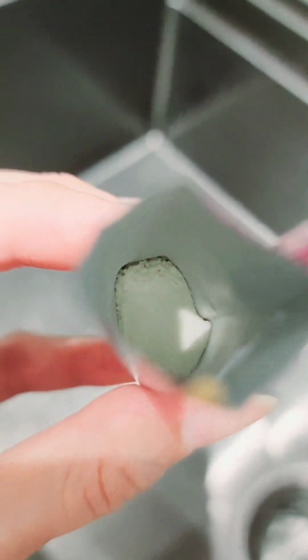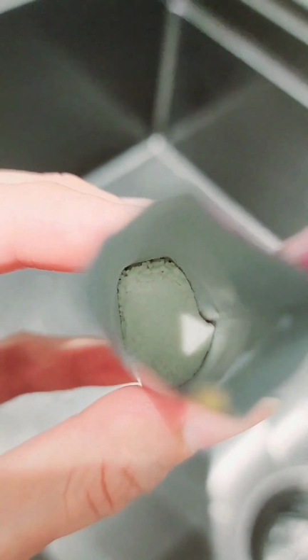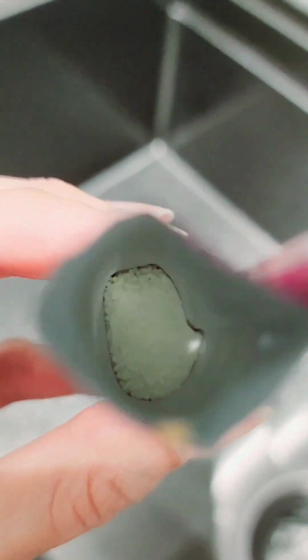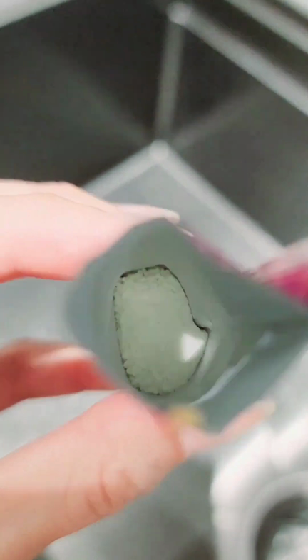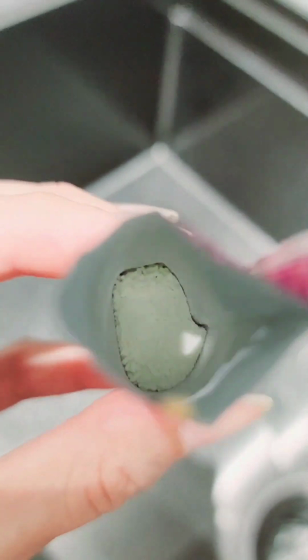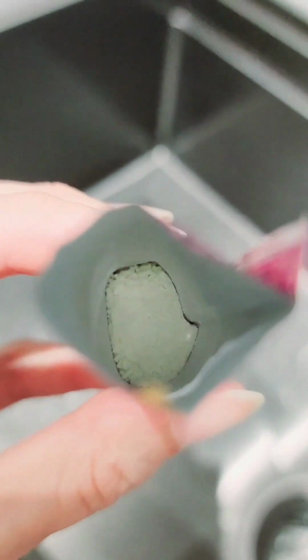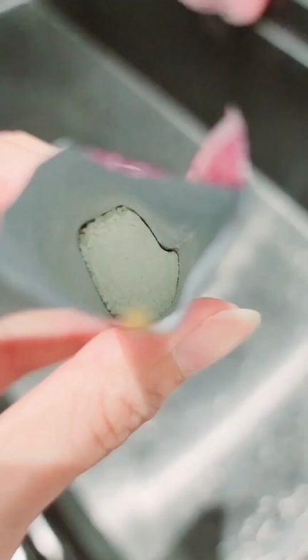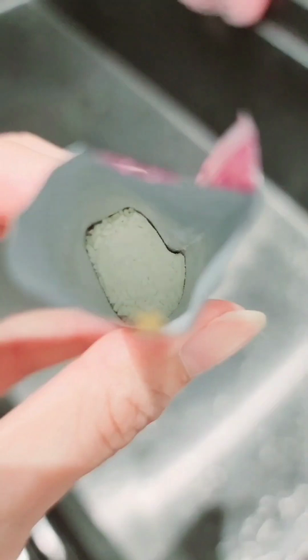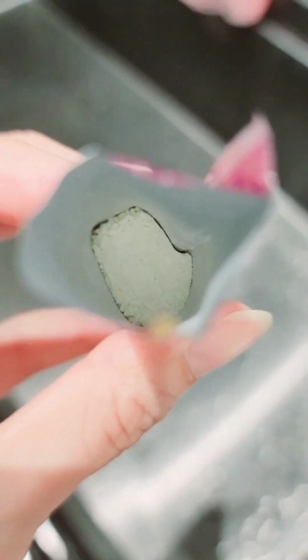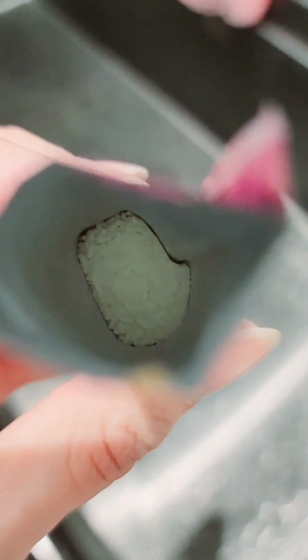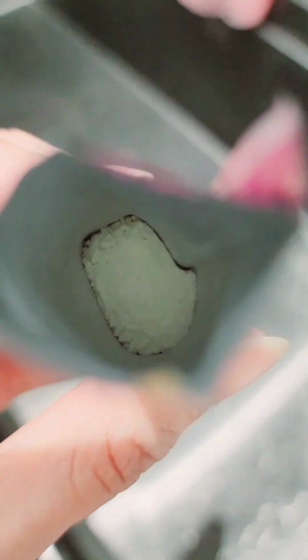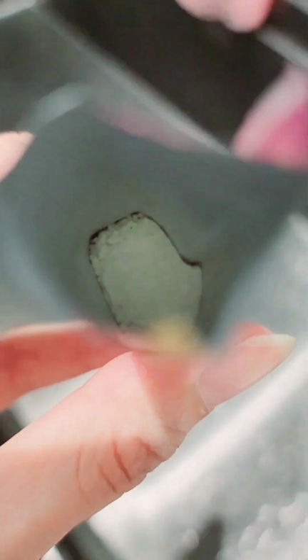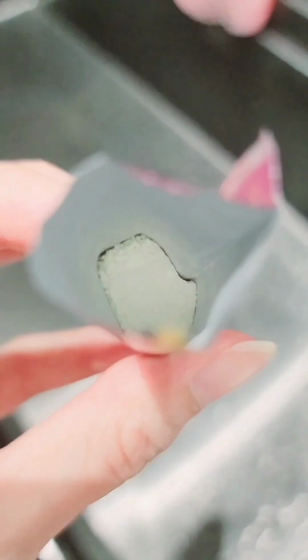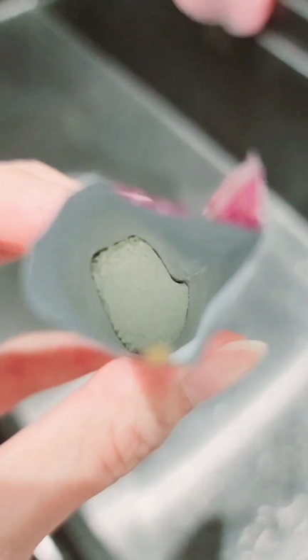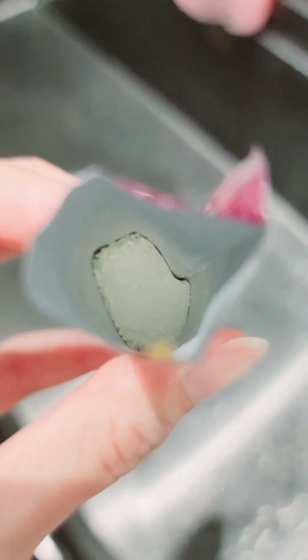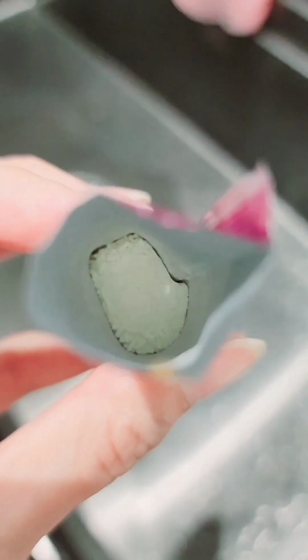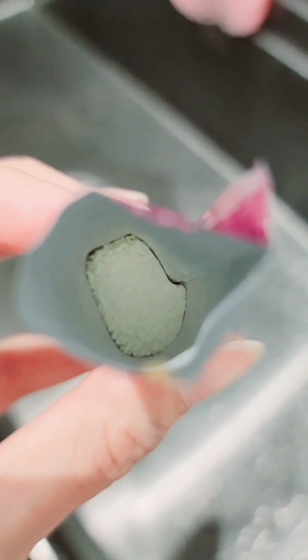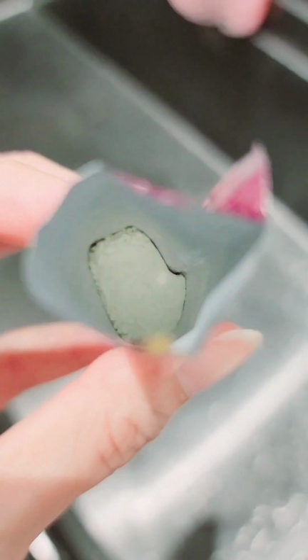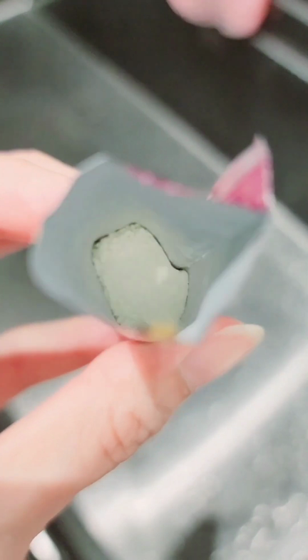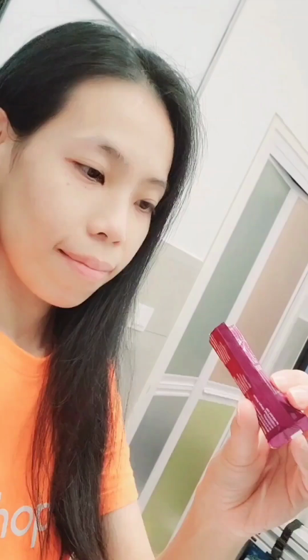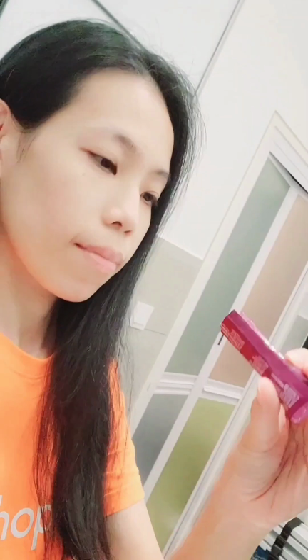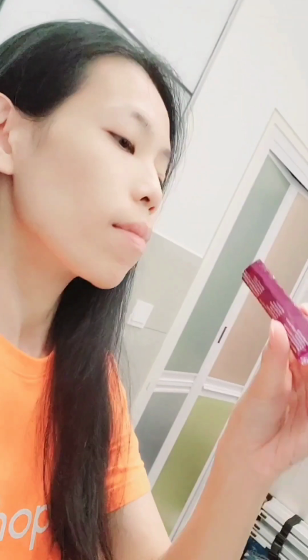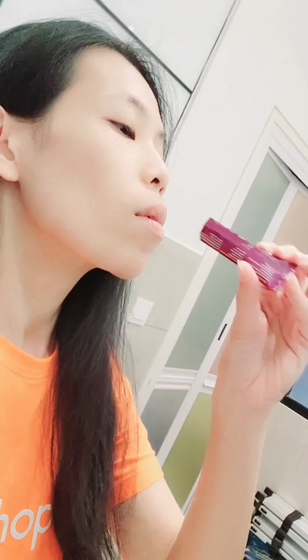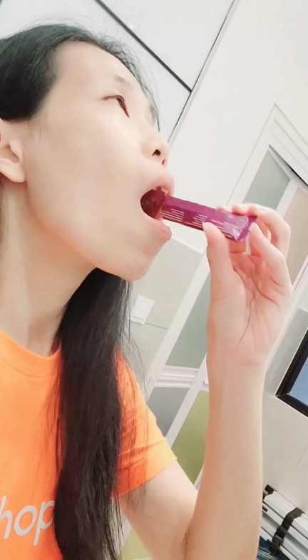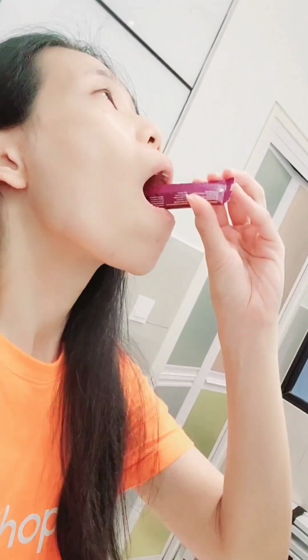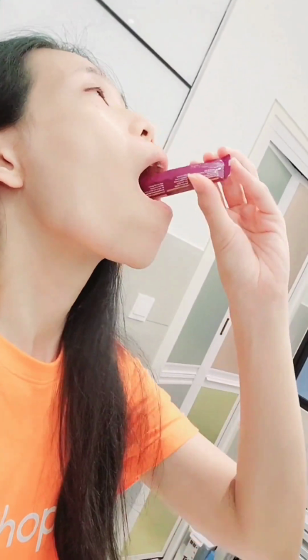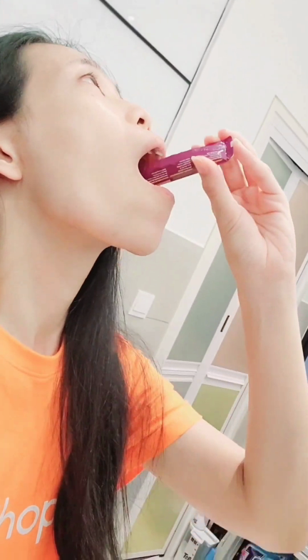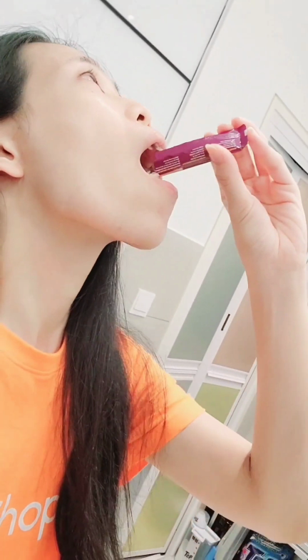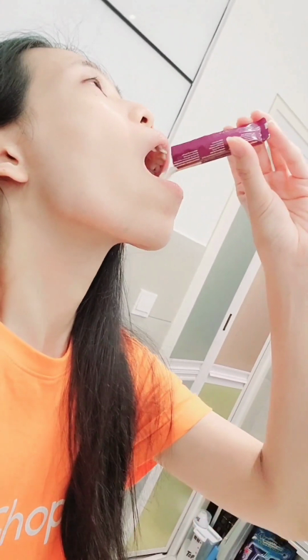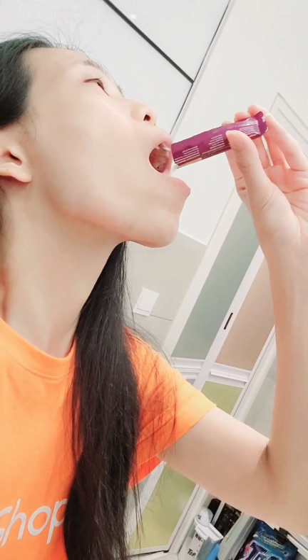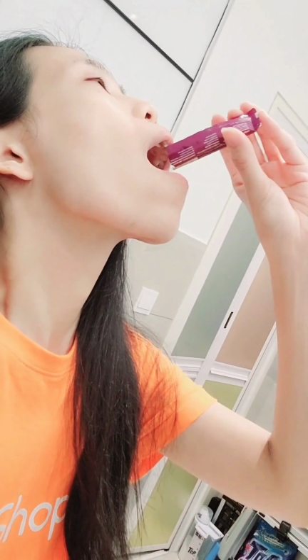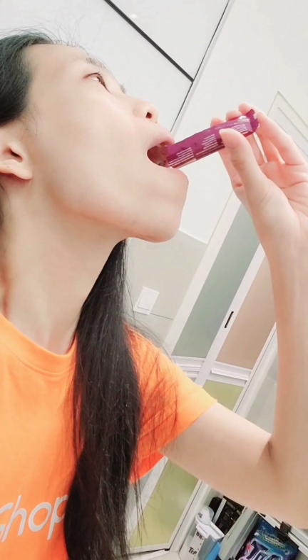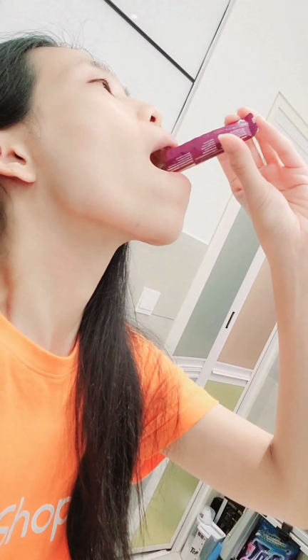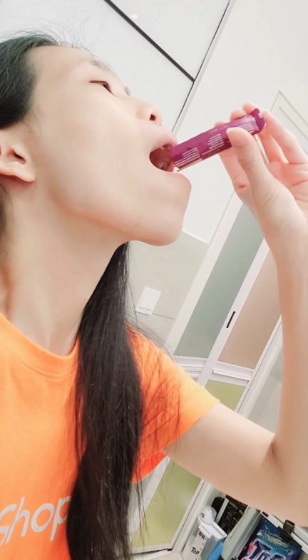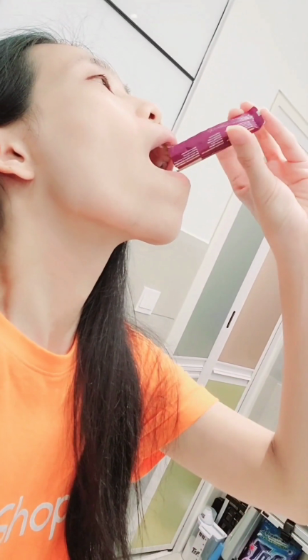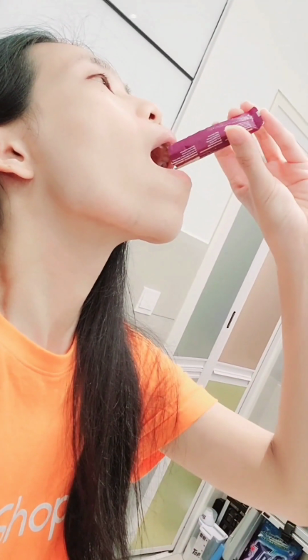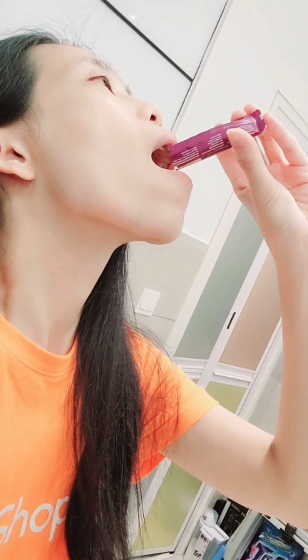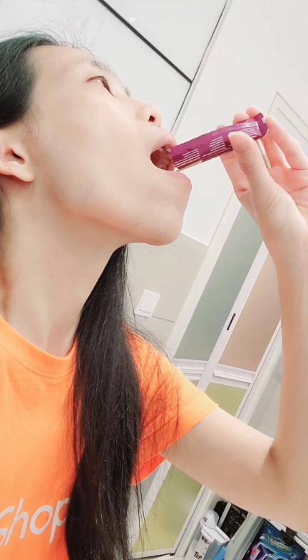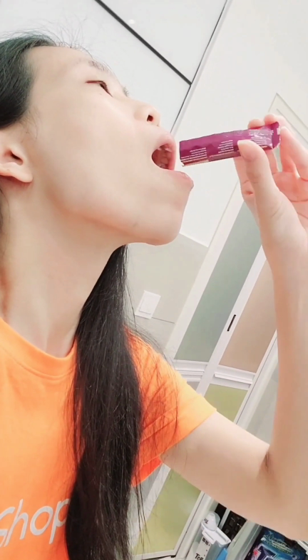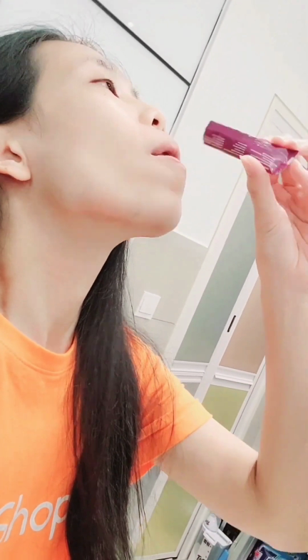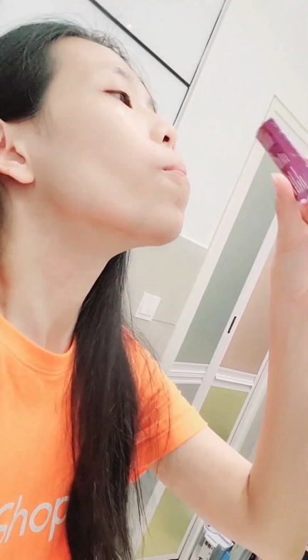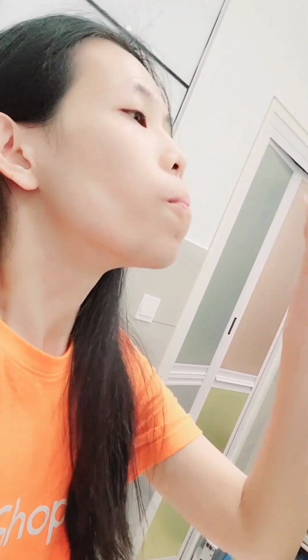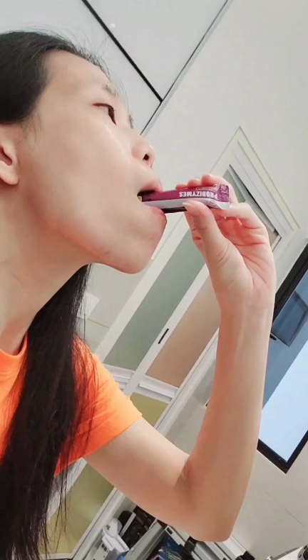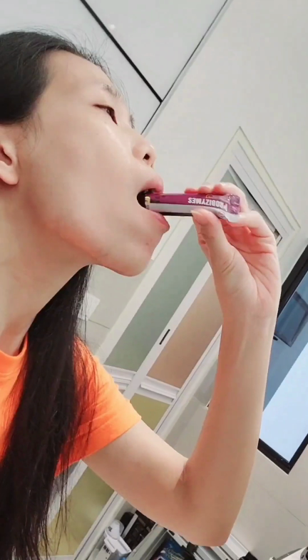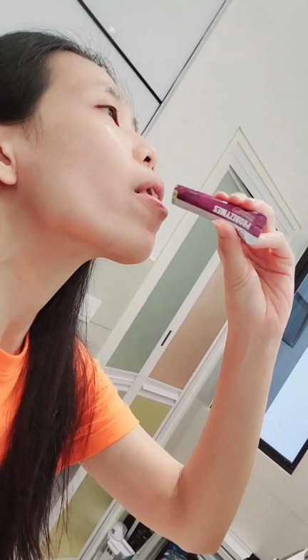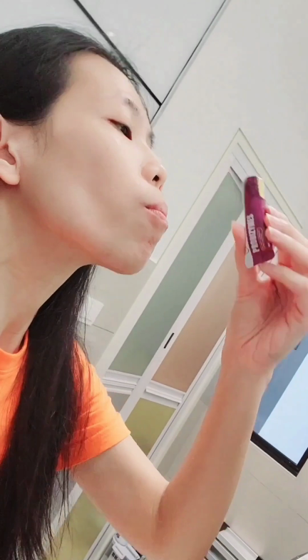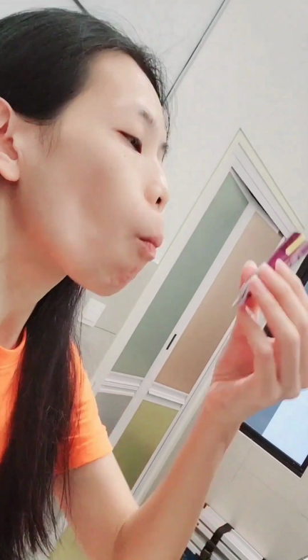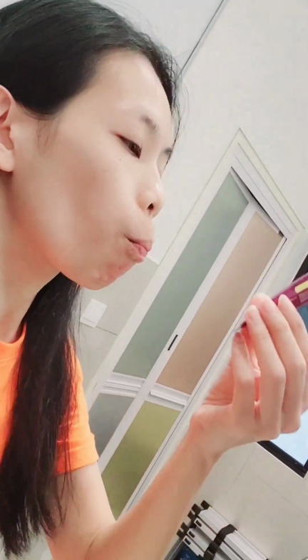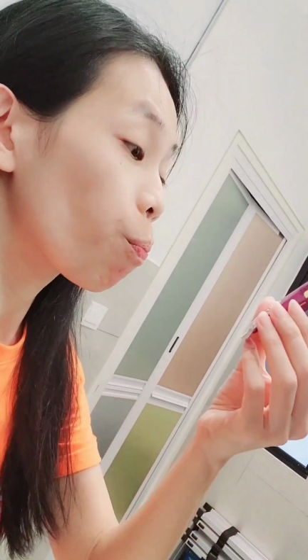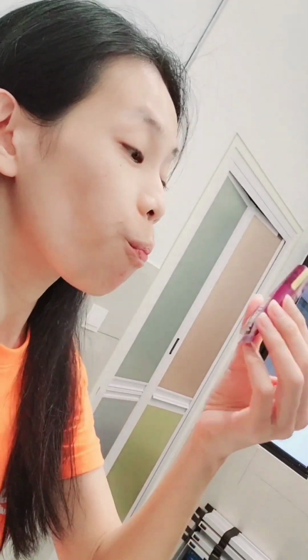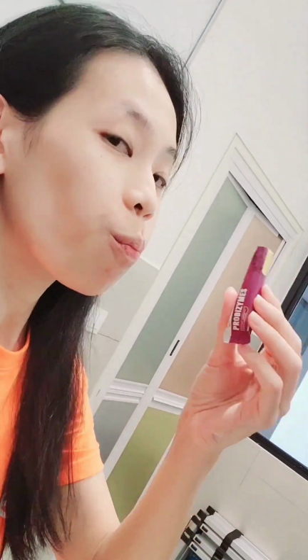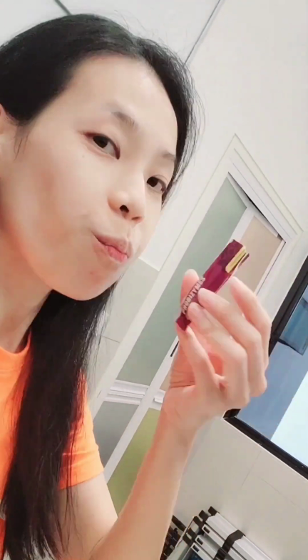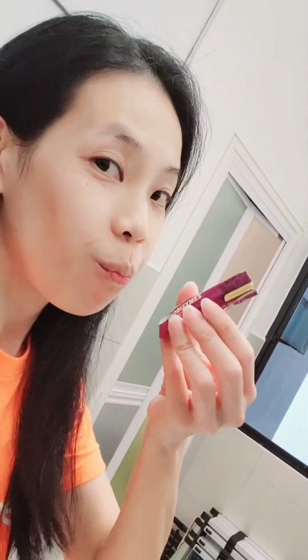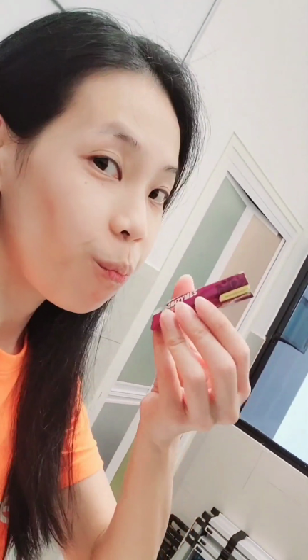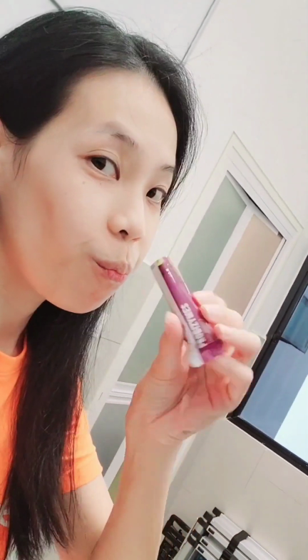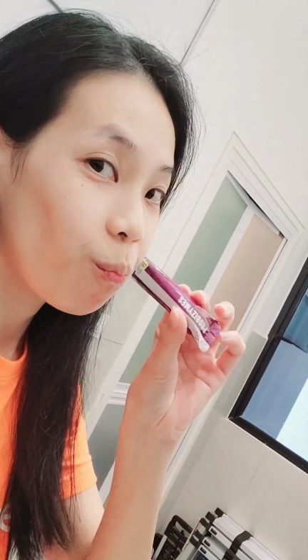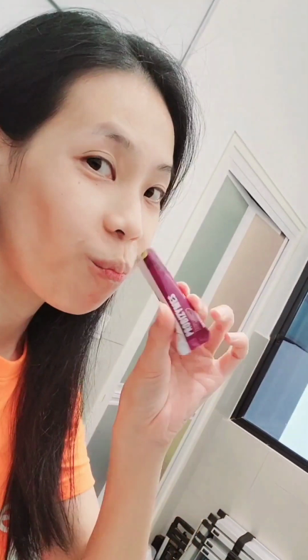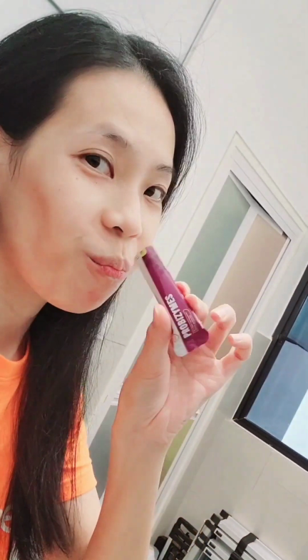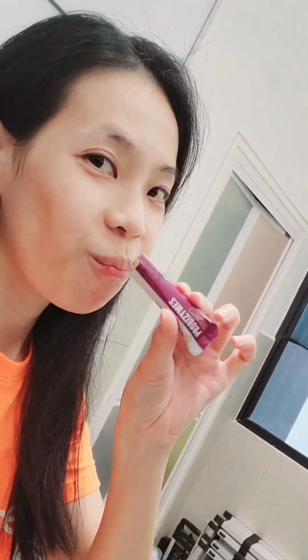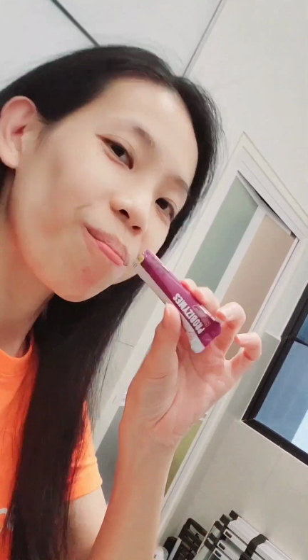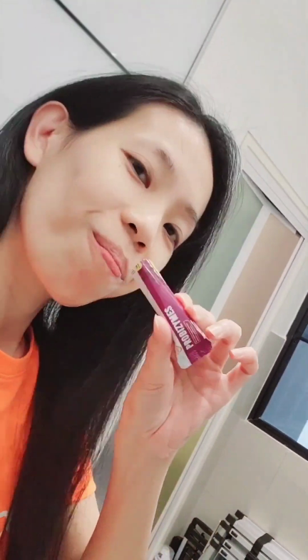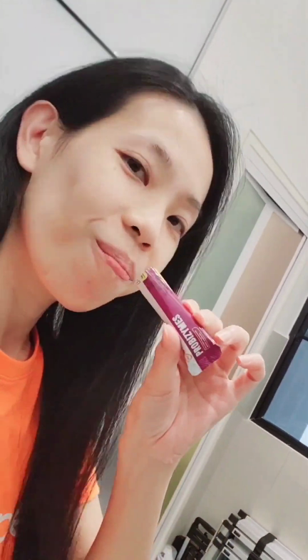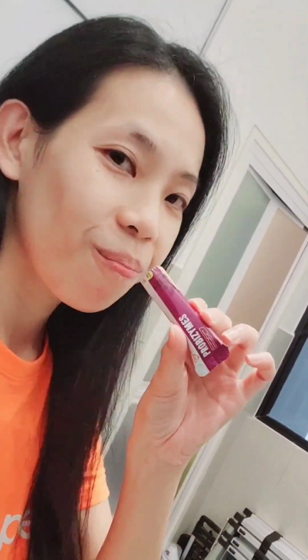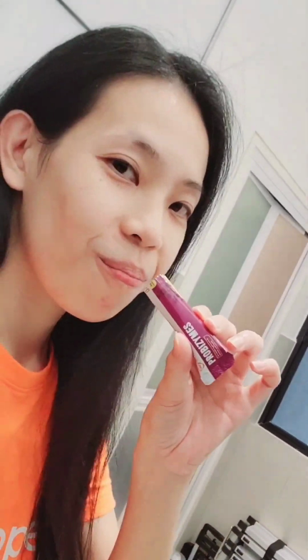I actually wasn't expecting it to be quite nice — it comes with a pleasant fruity taste.